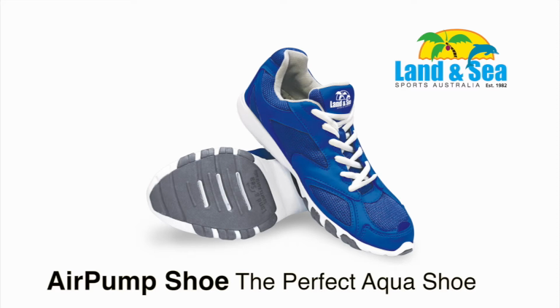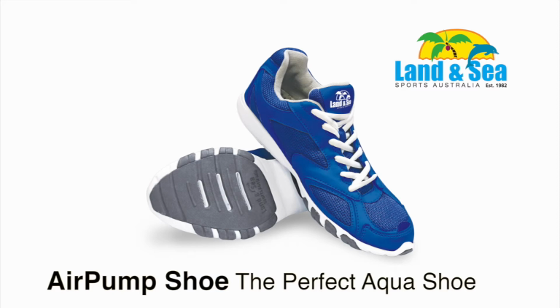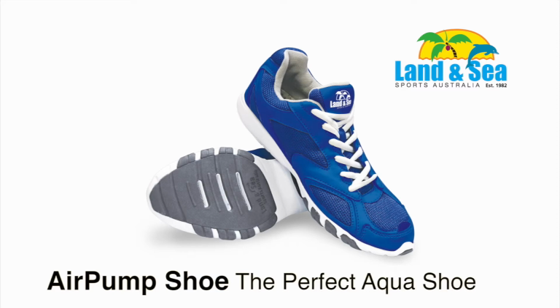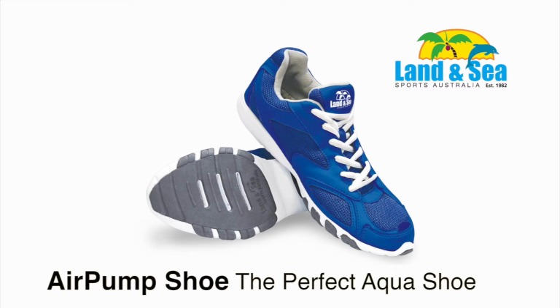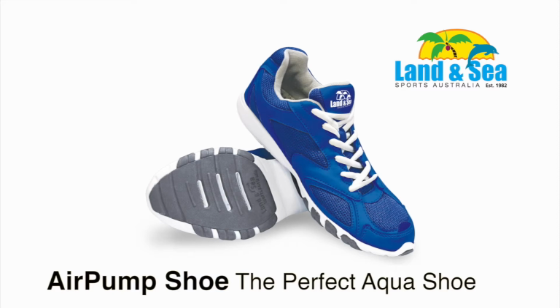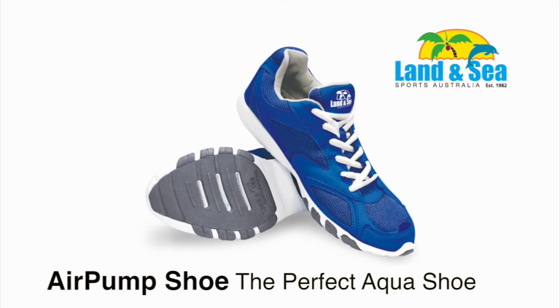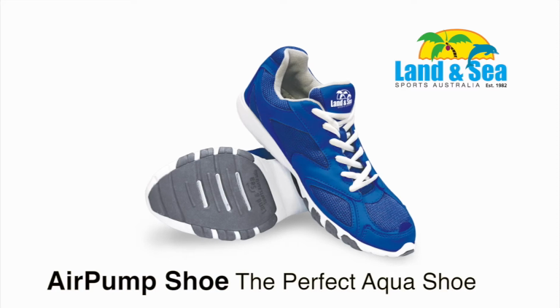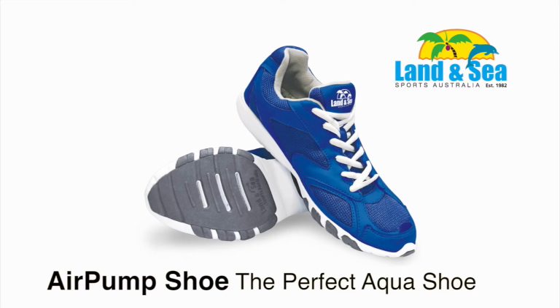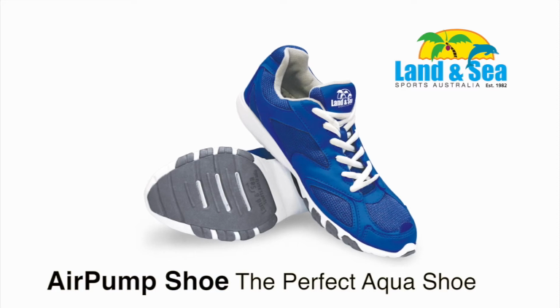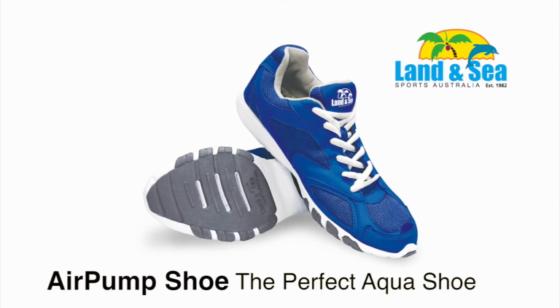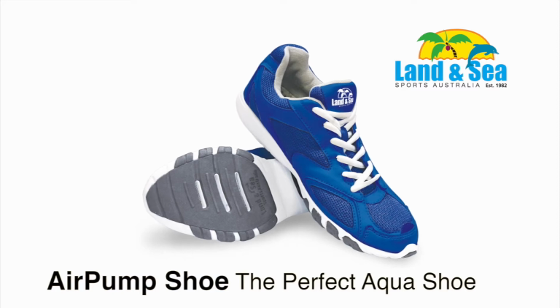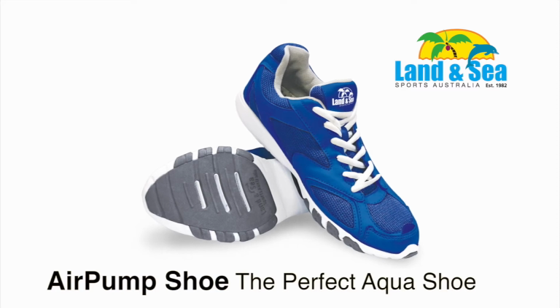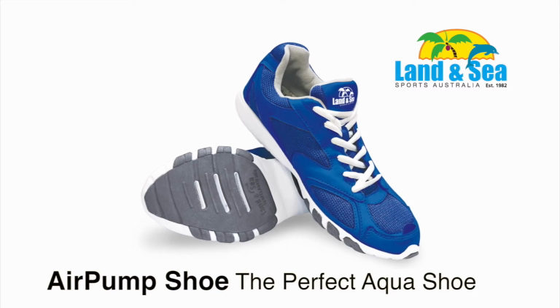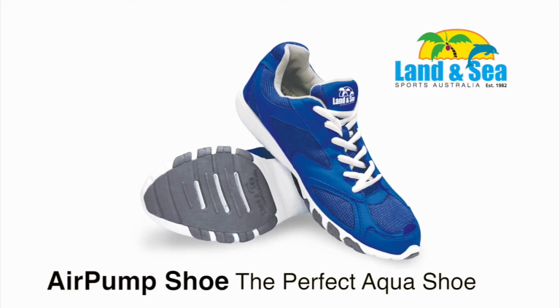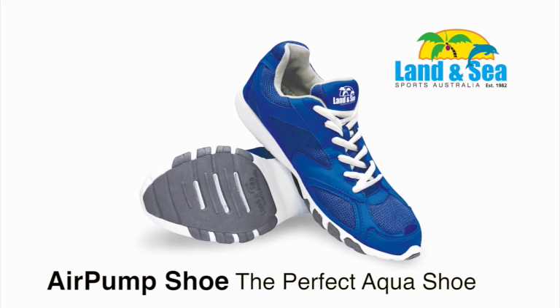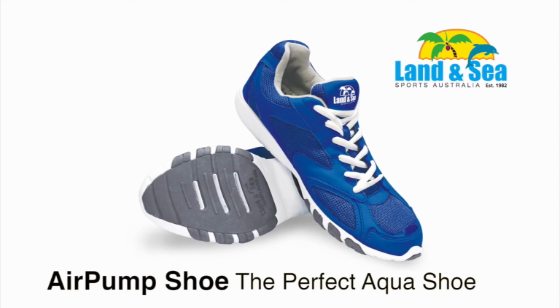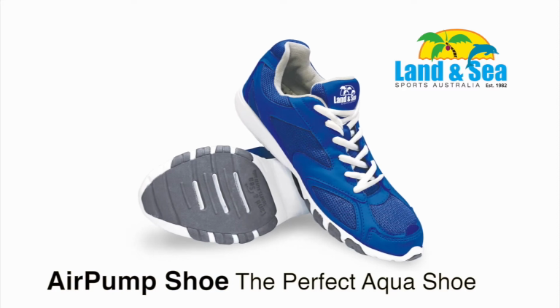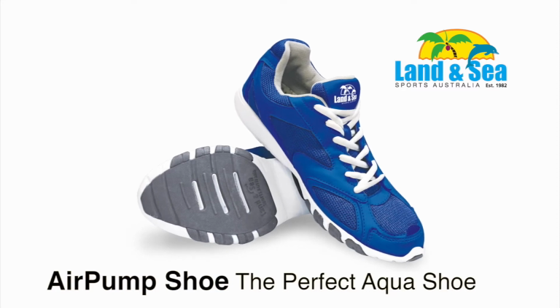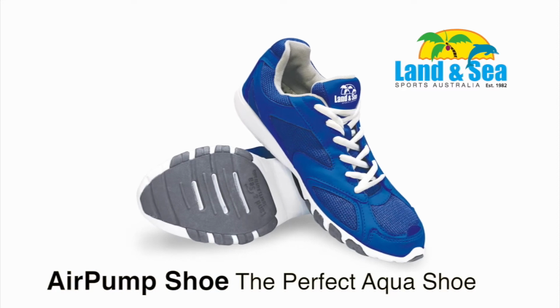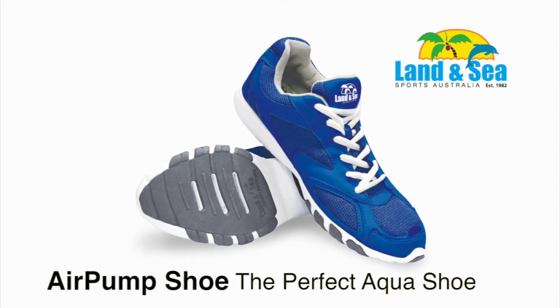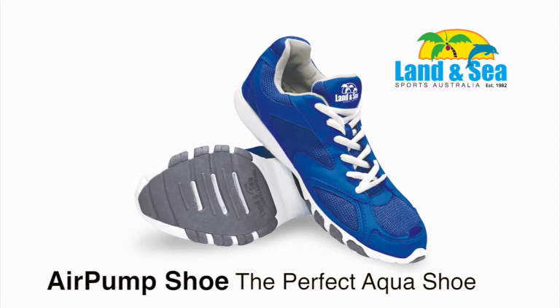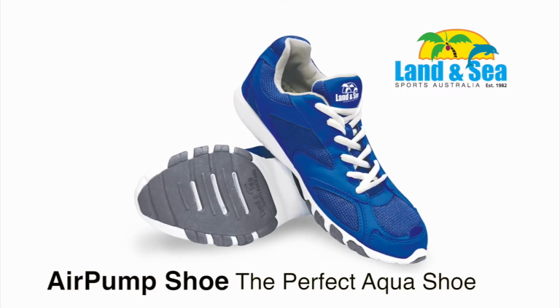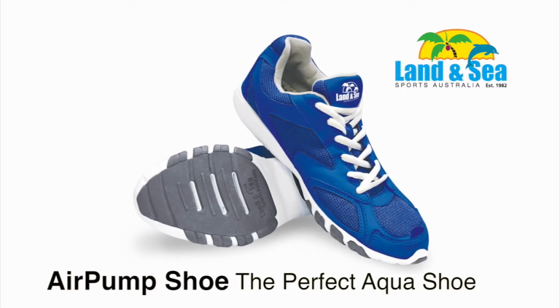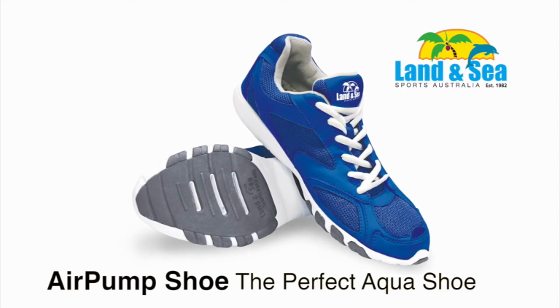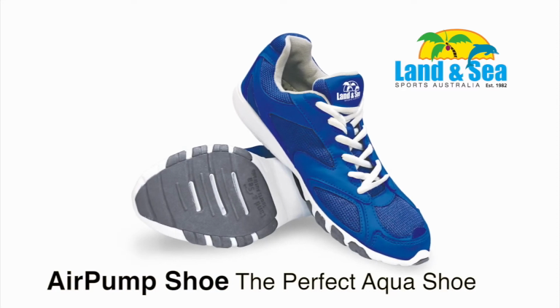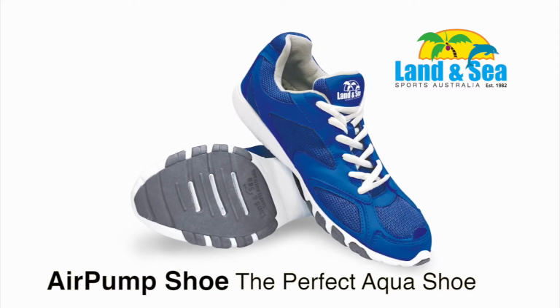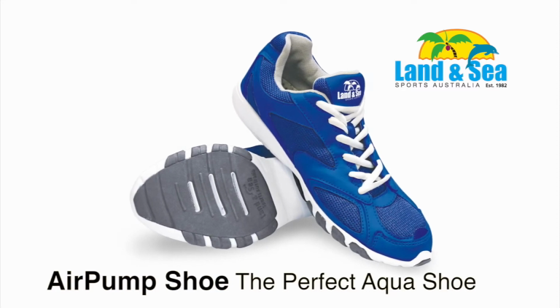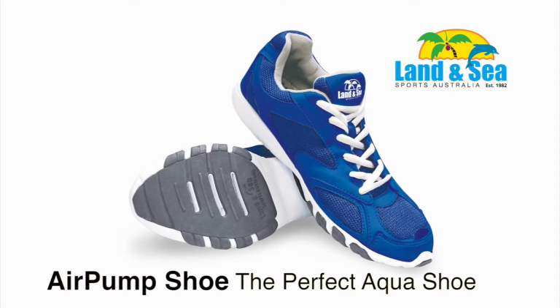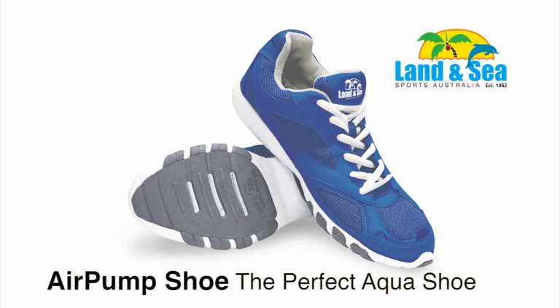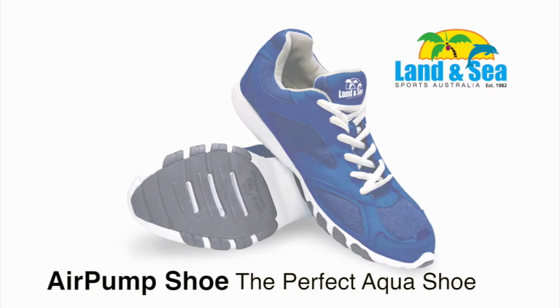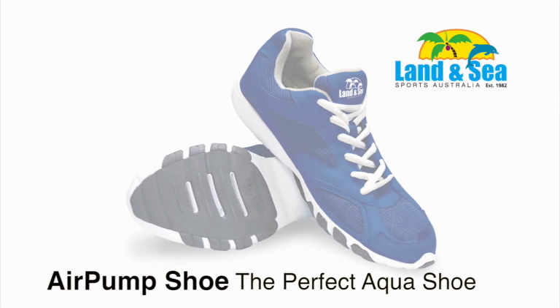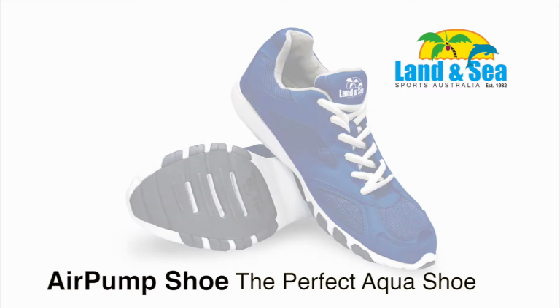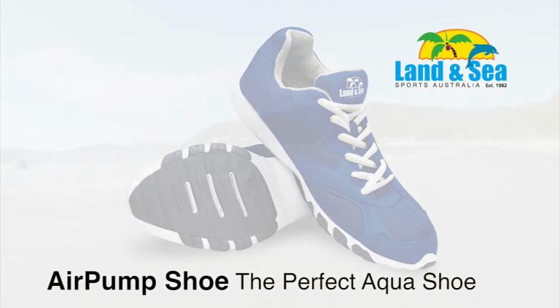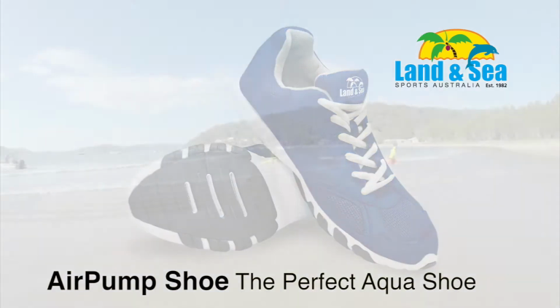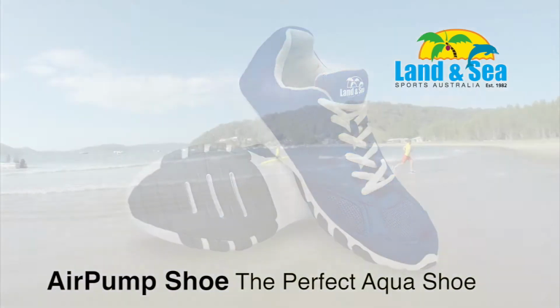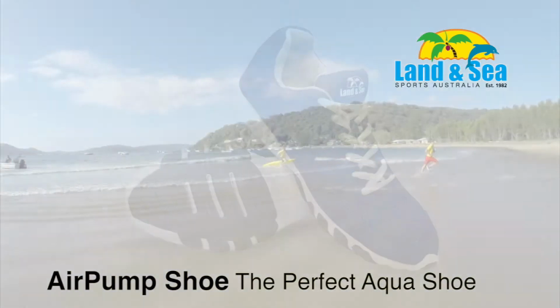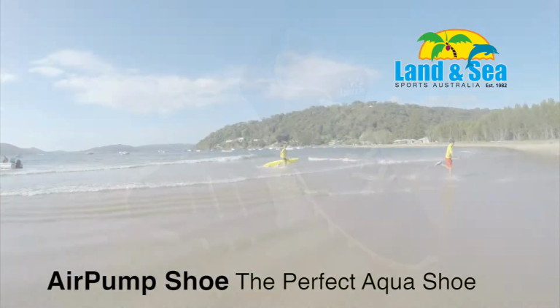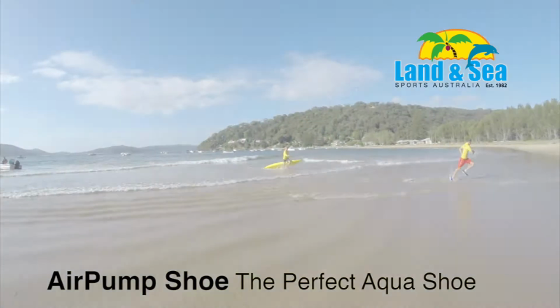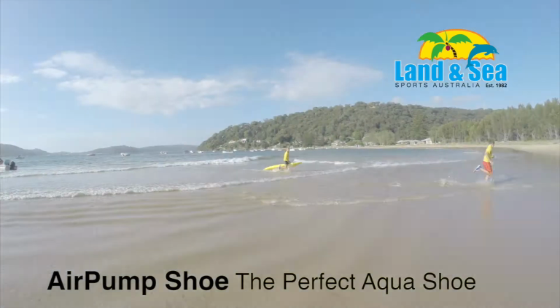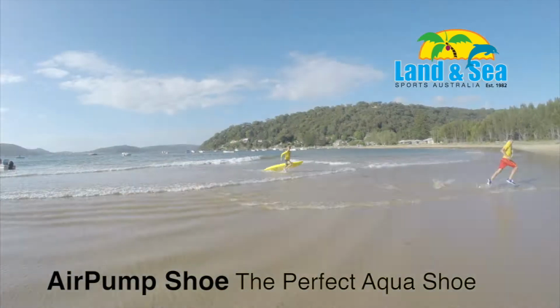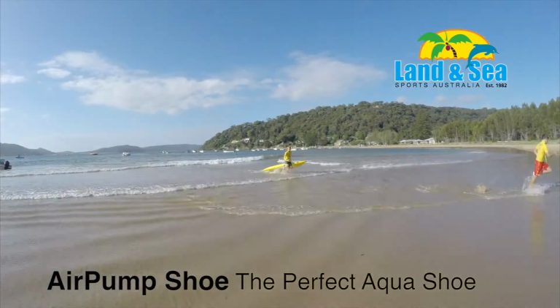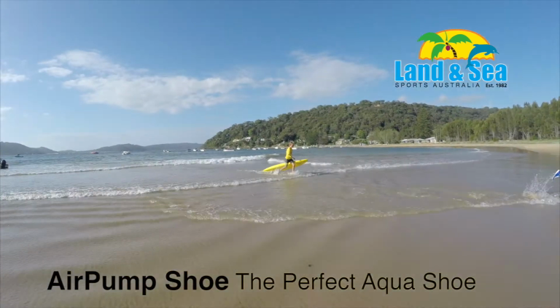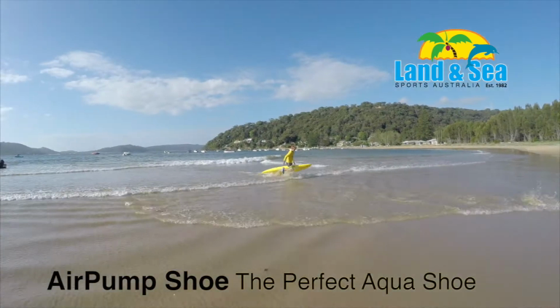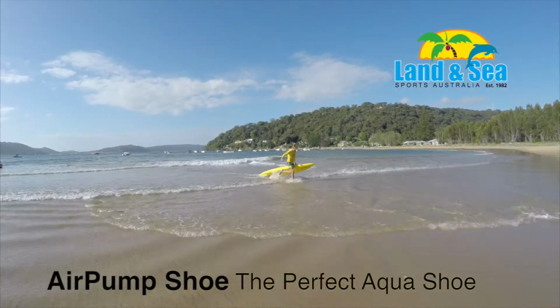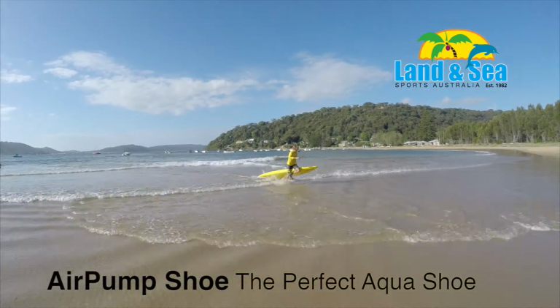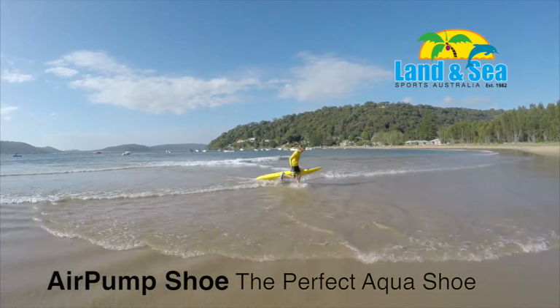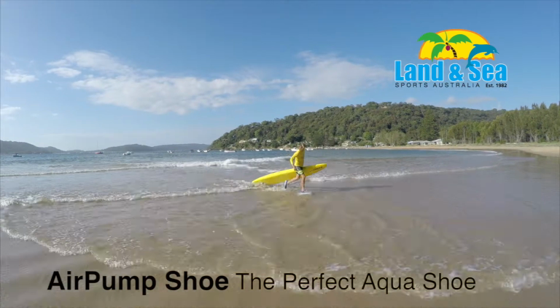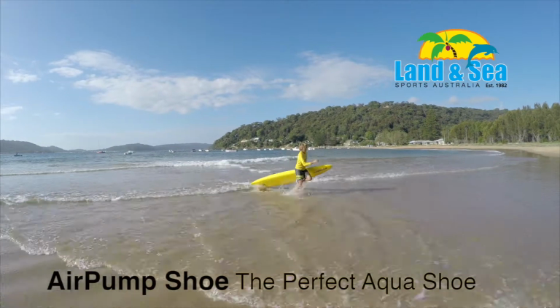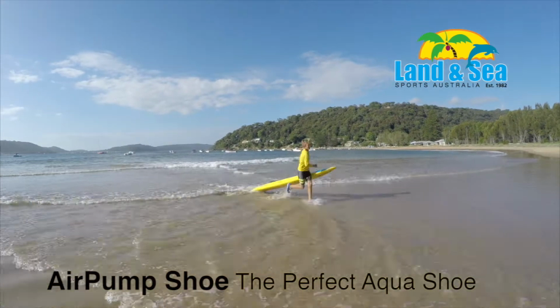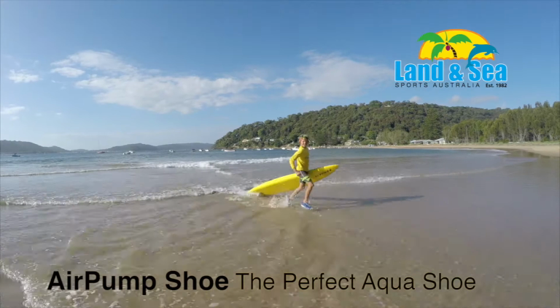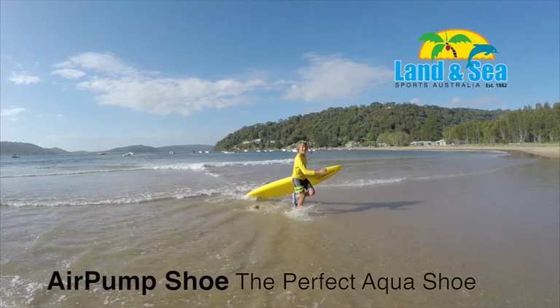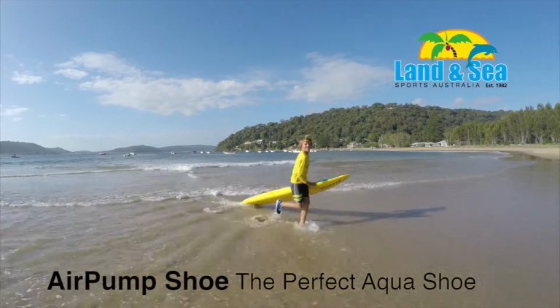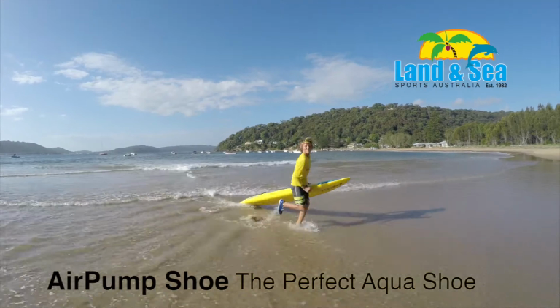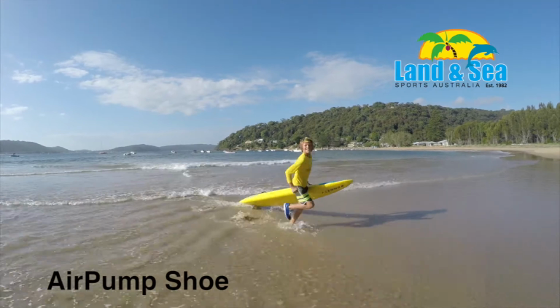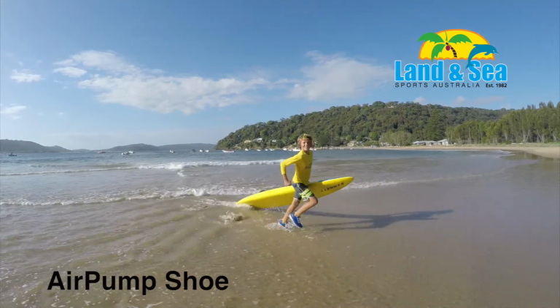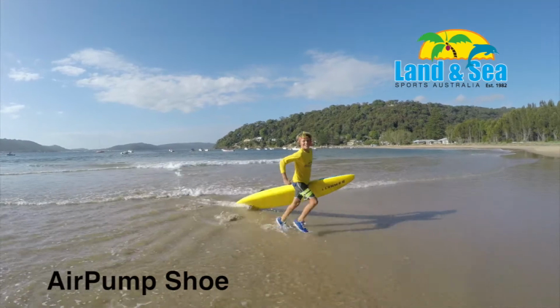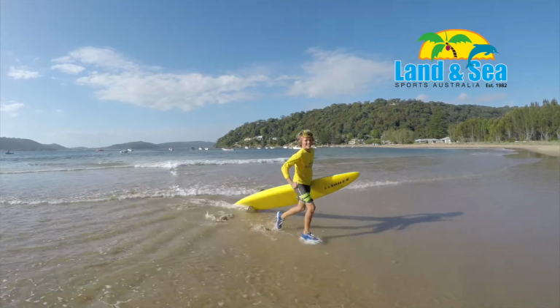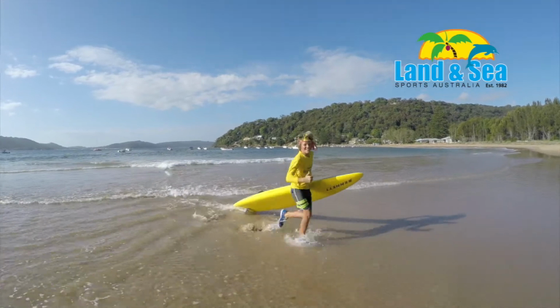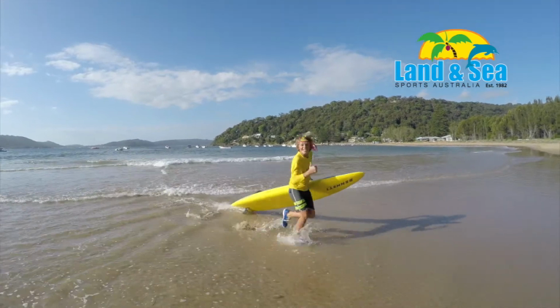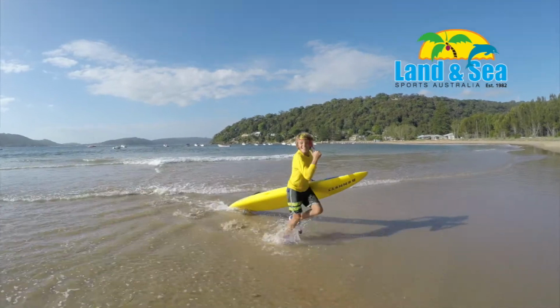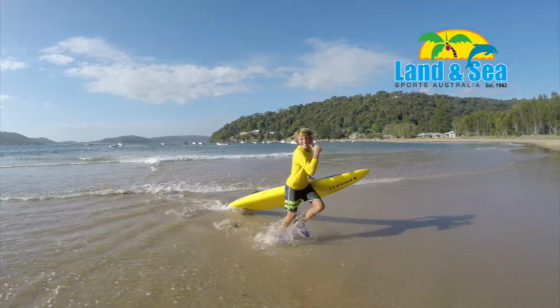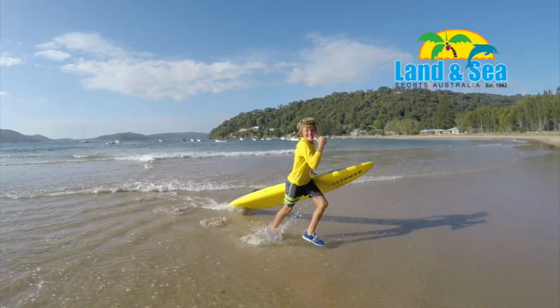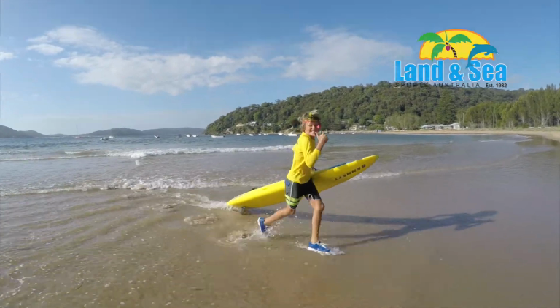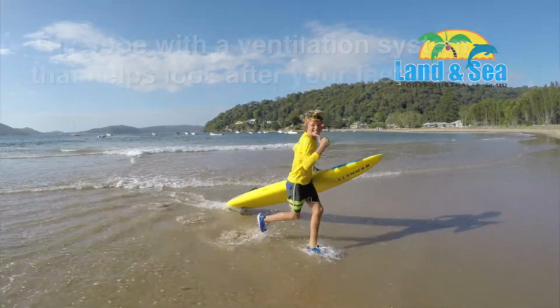The air pump shoe from Lansi Sports. The perfect aqua shoe — great in the water and out.